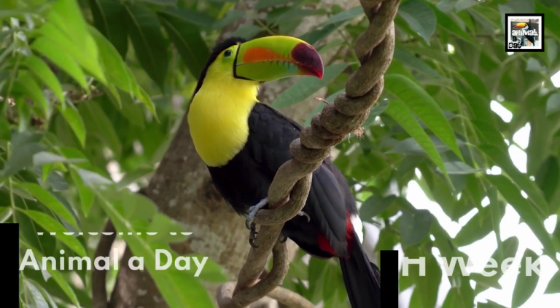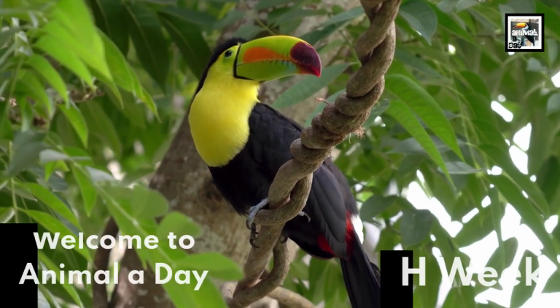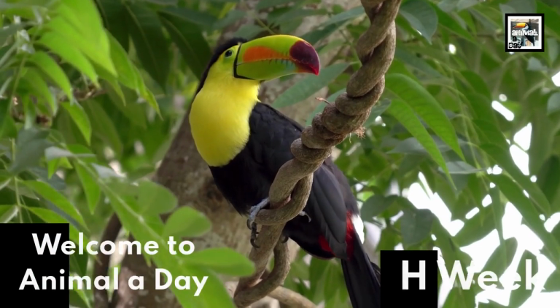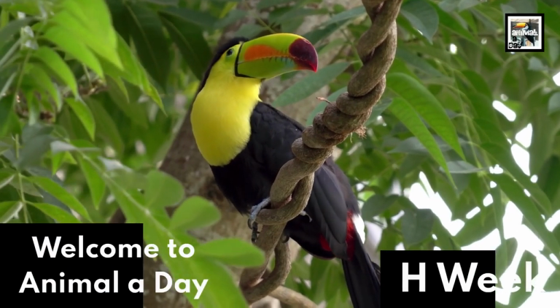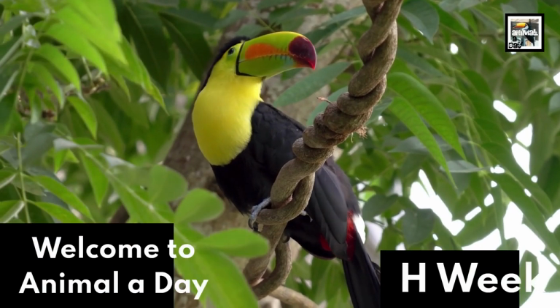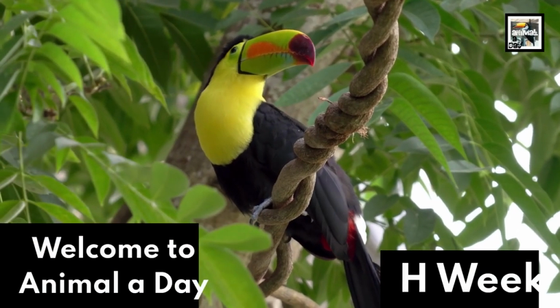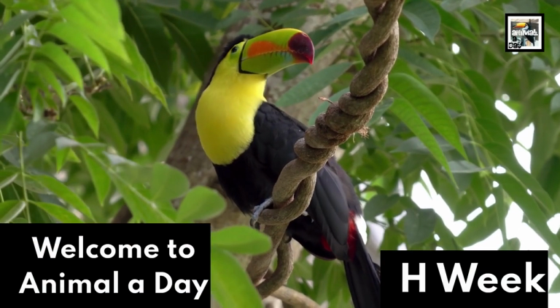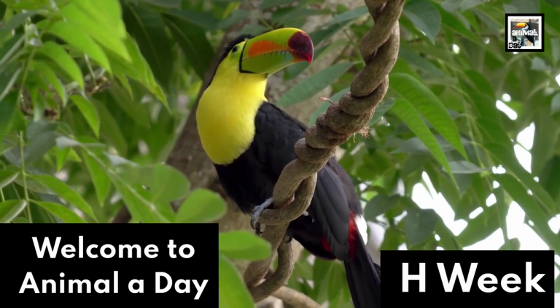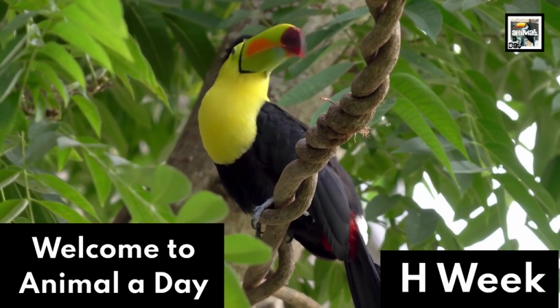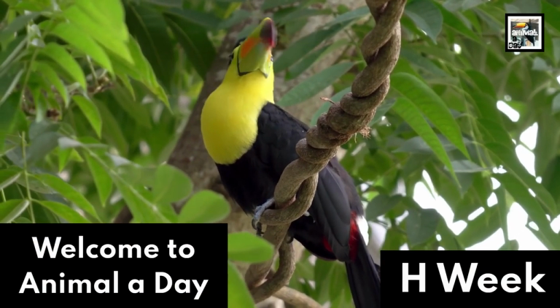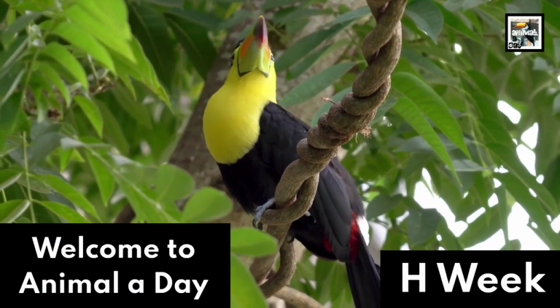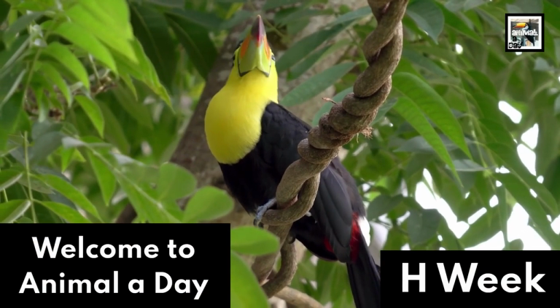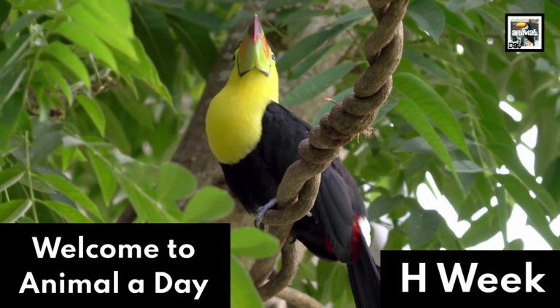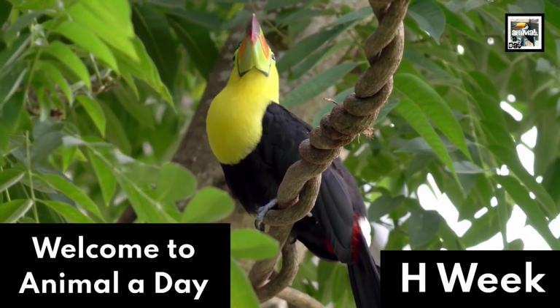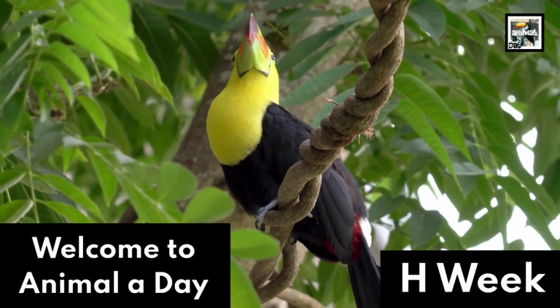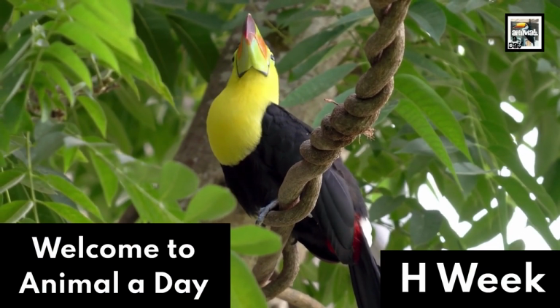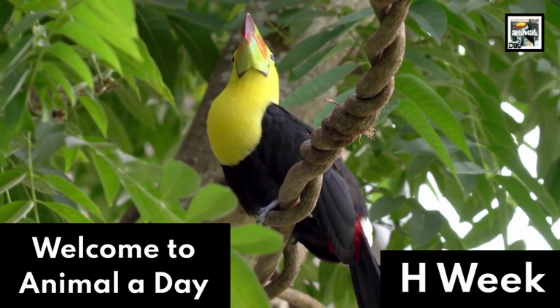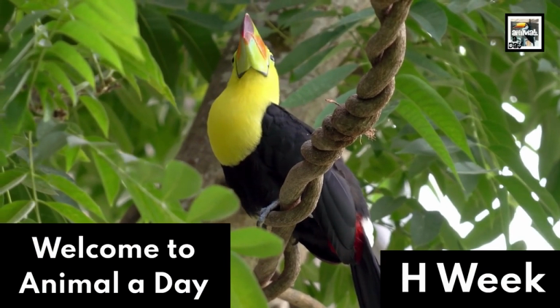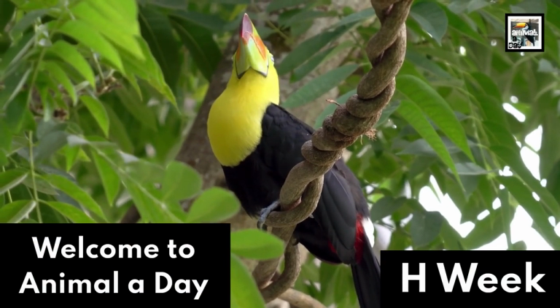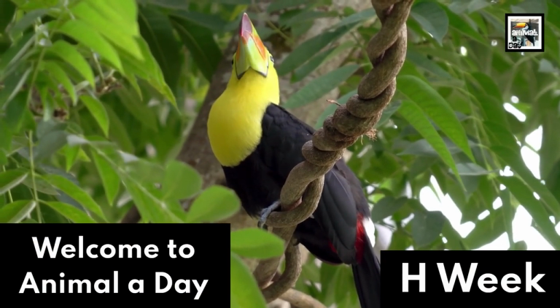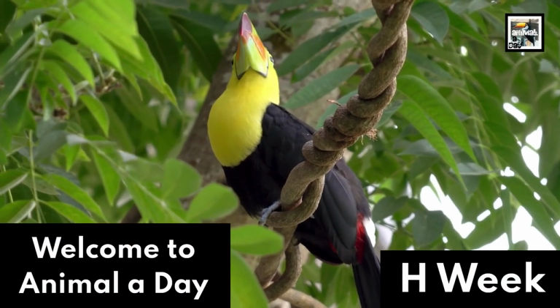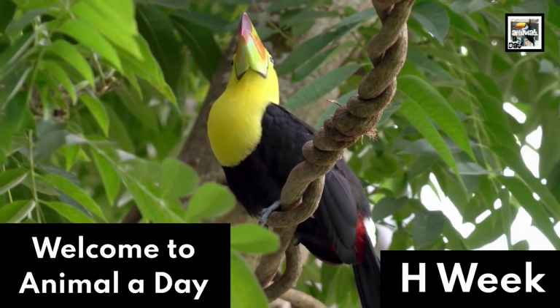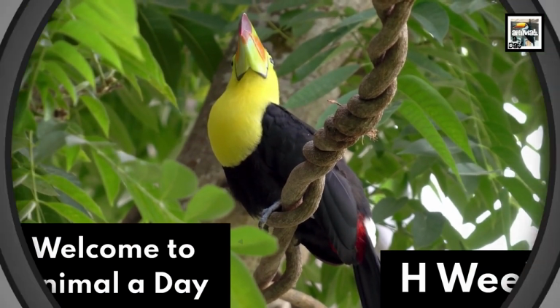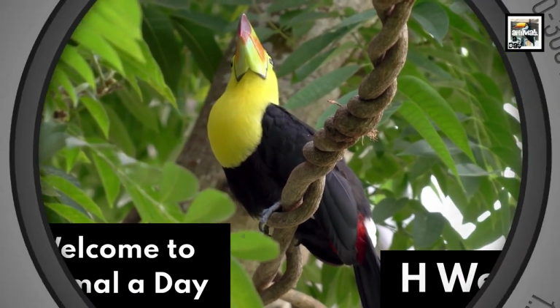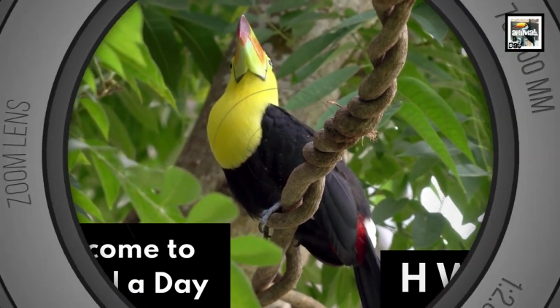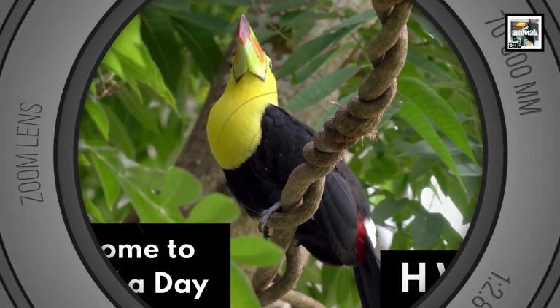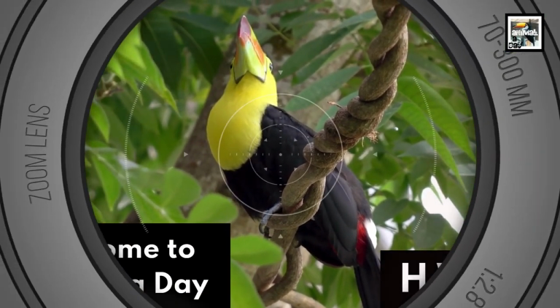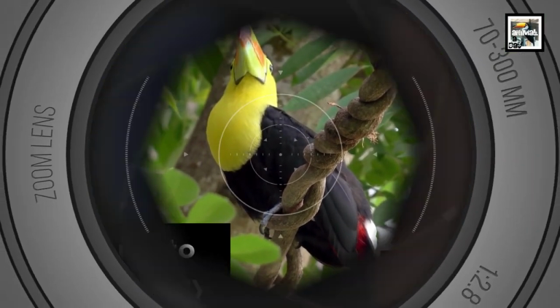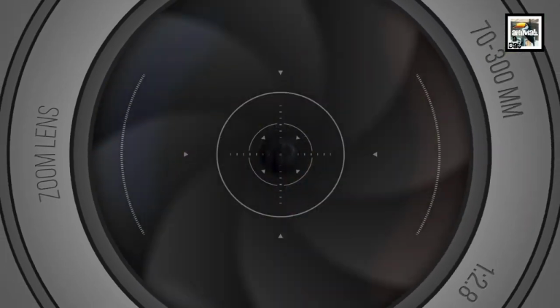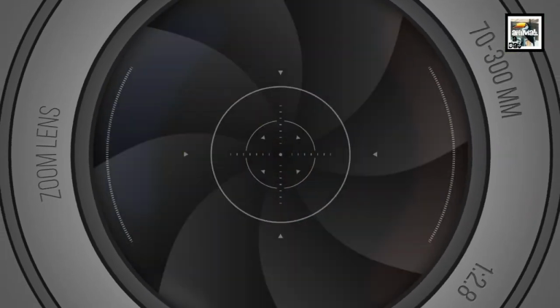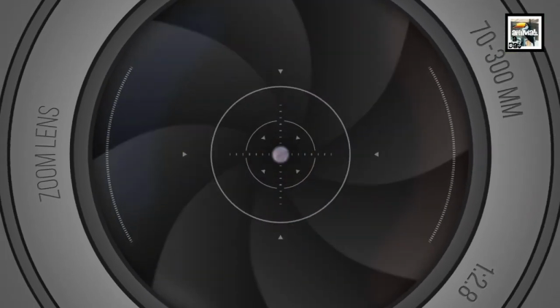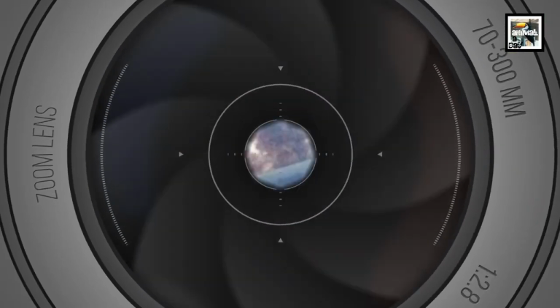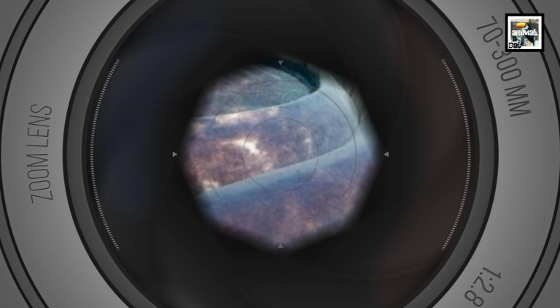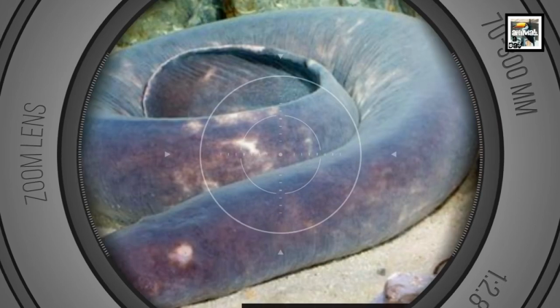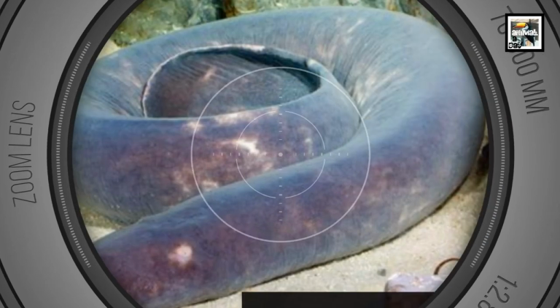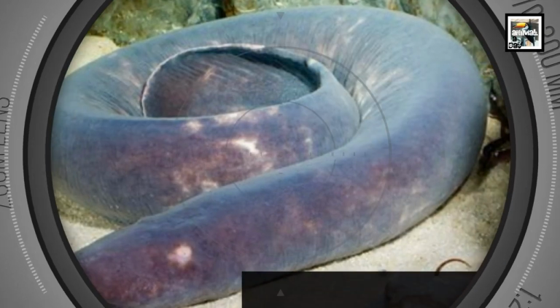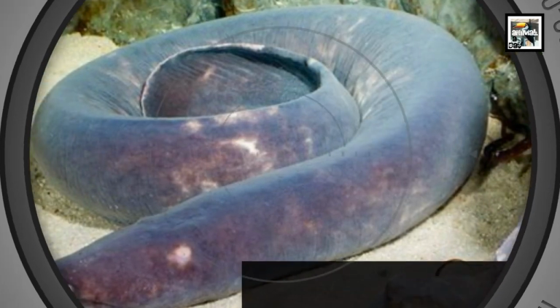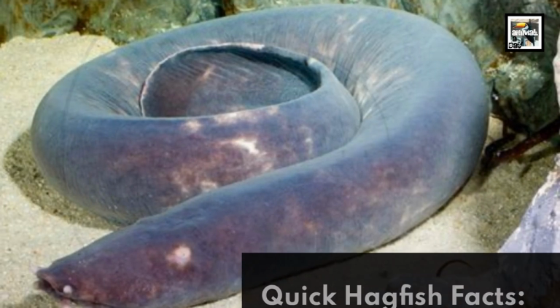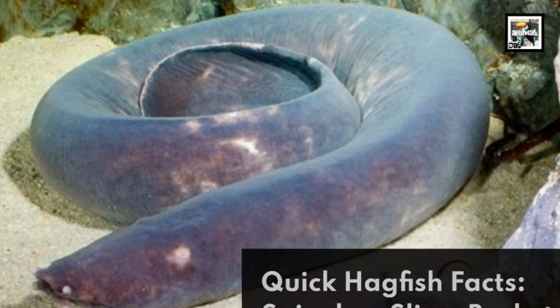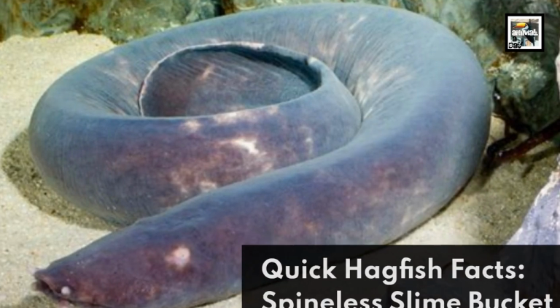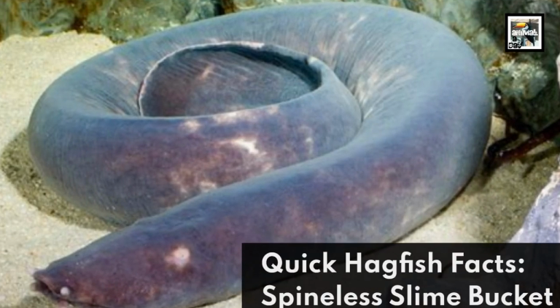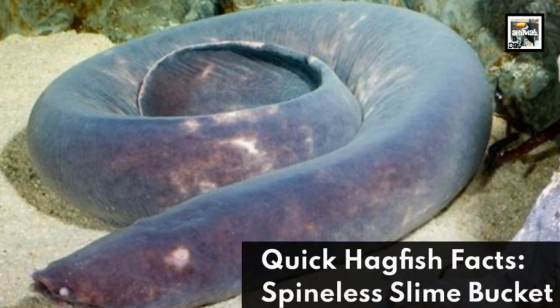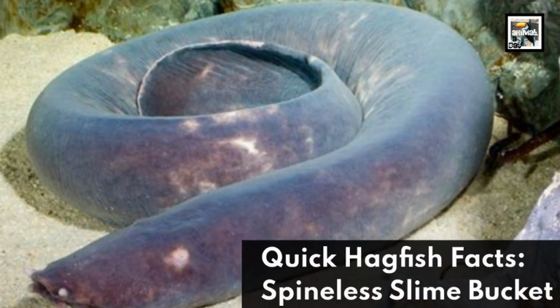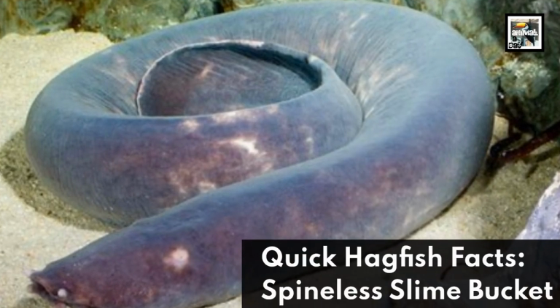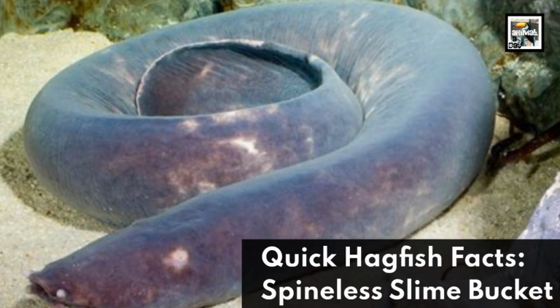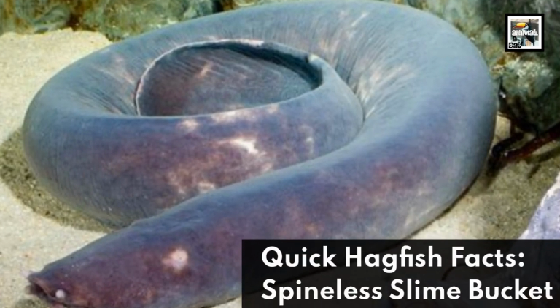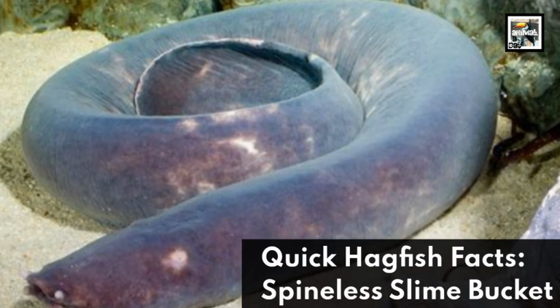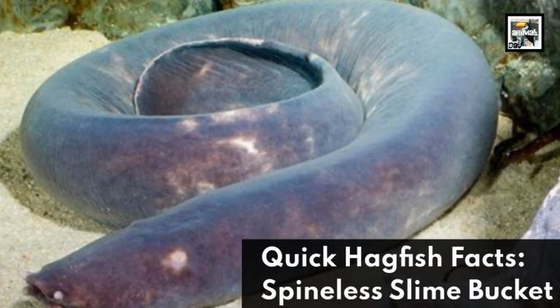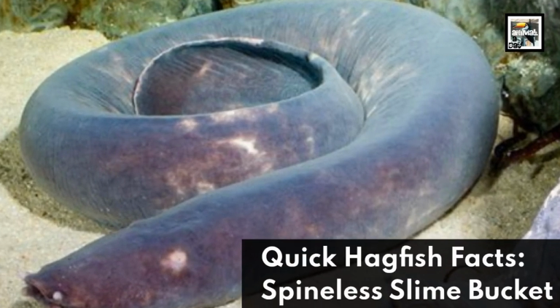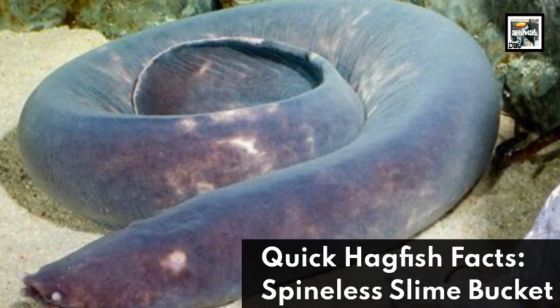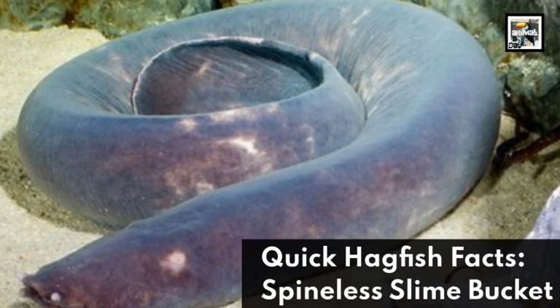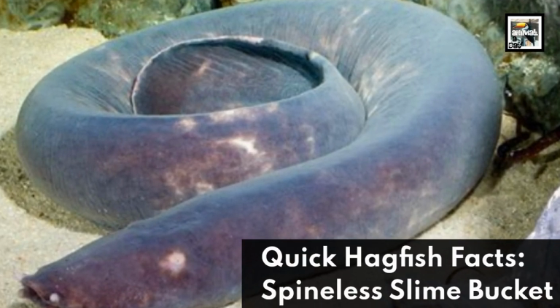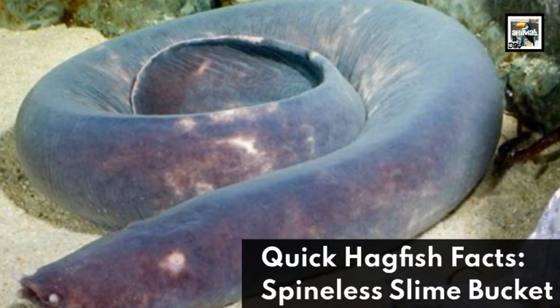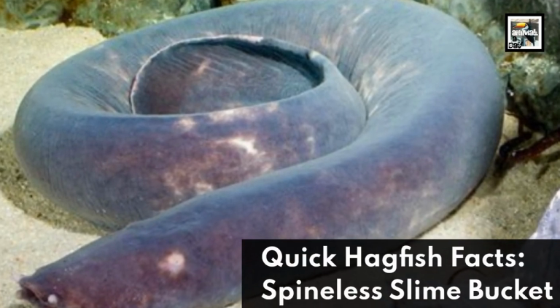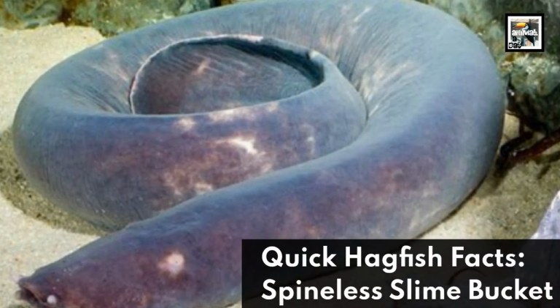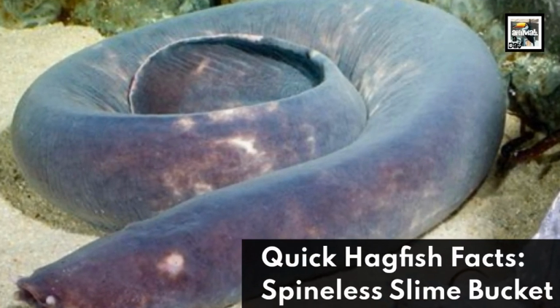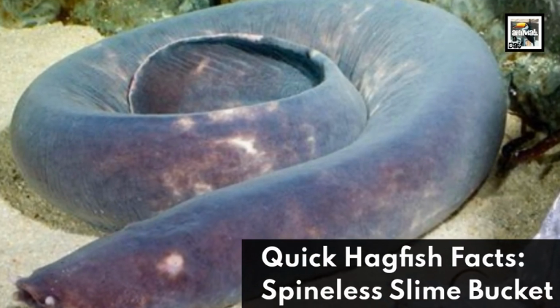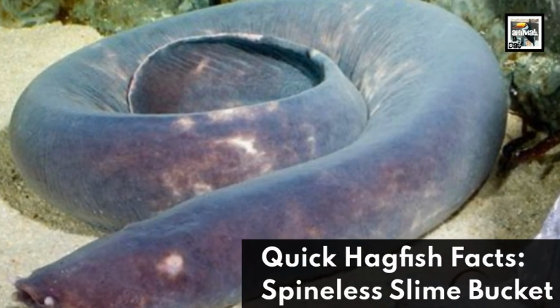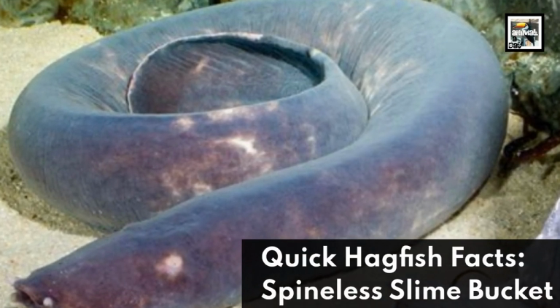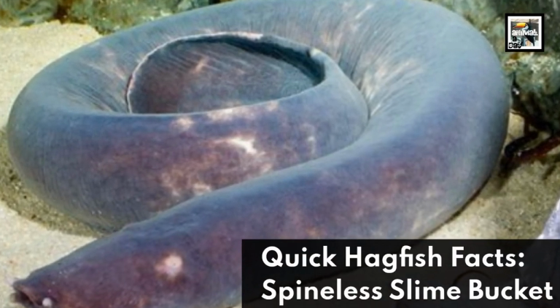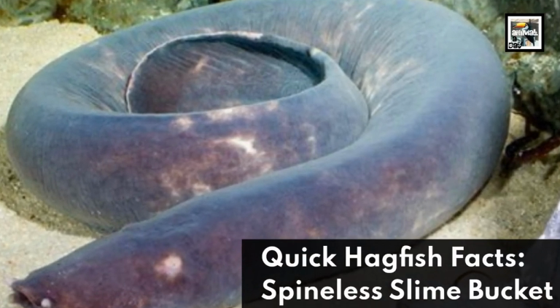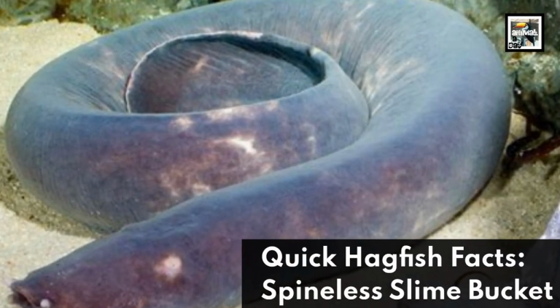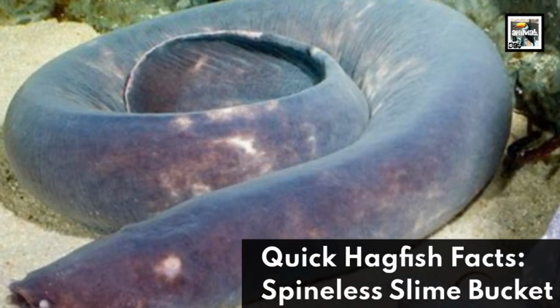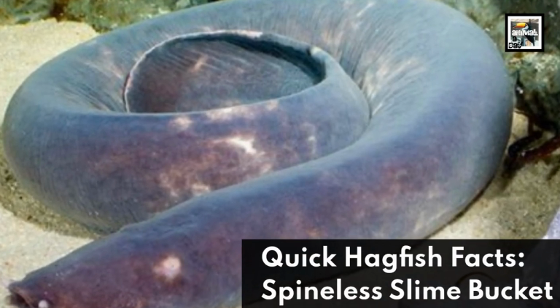Welcome to Animal A Day, H-Week. 10 Hagfish Facts: Spineless Slime Bucket.